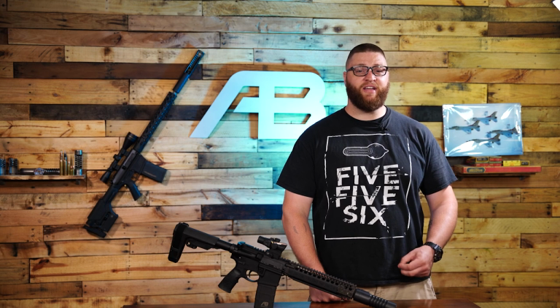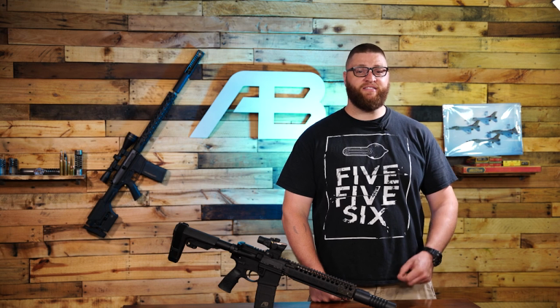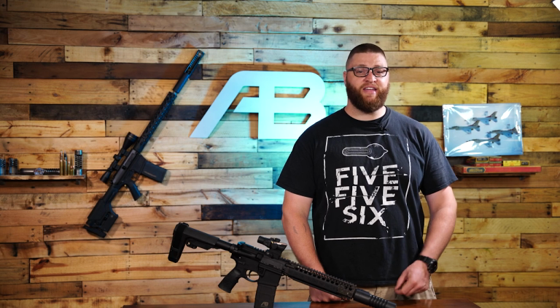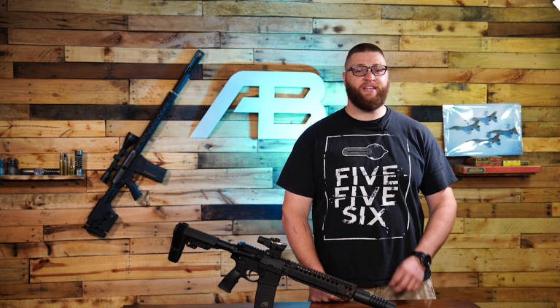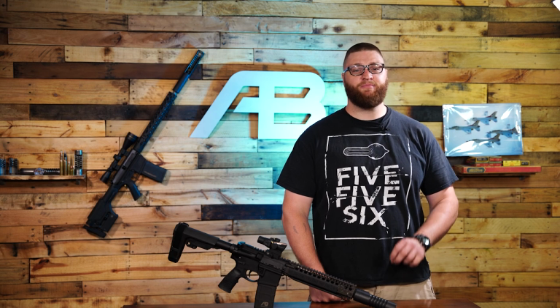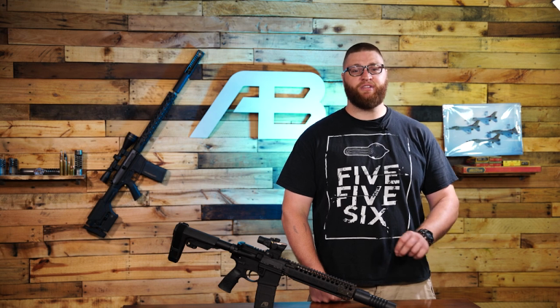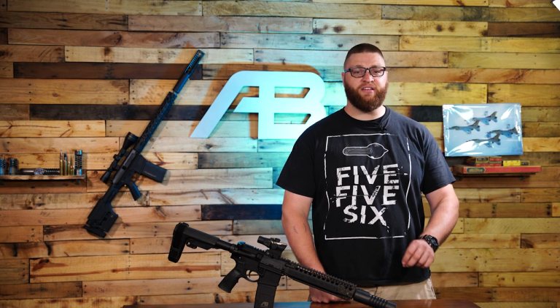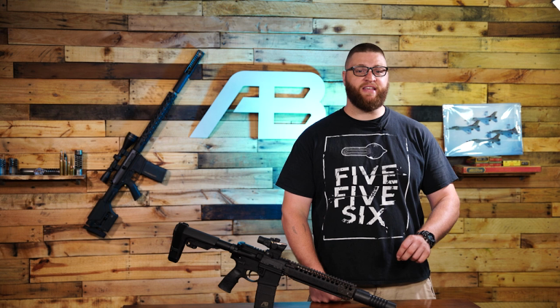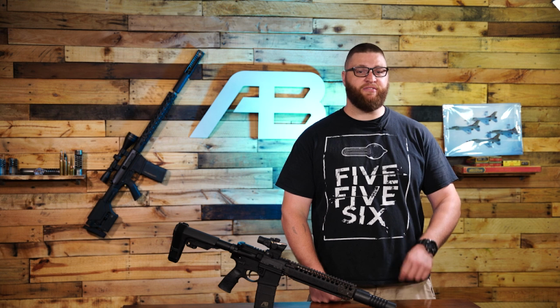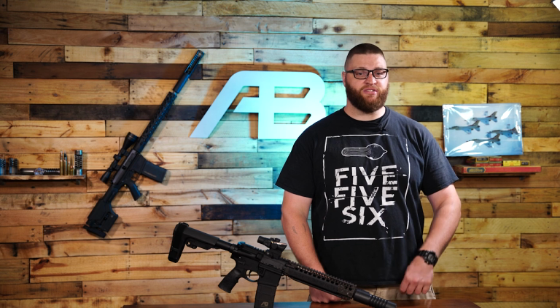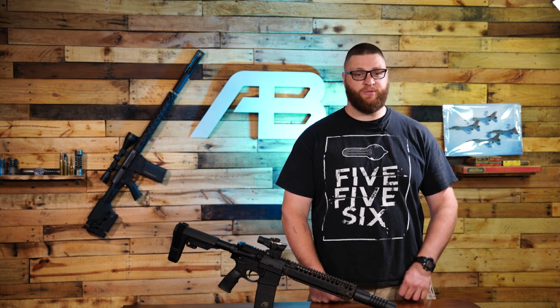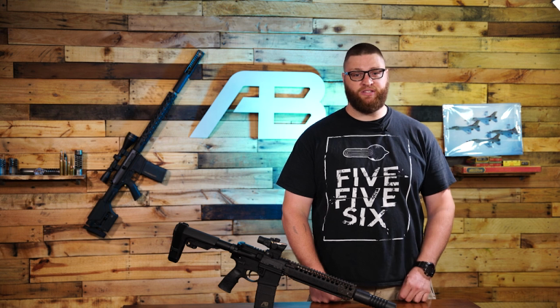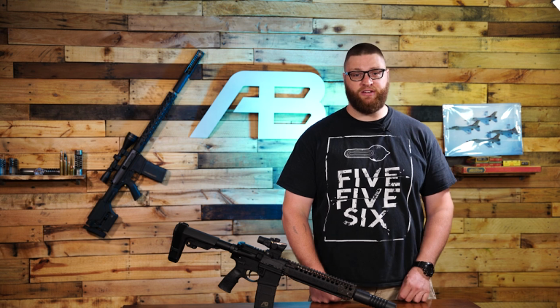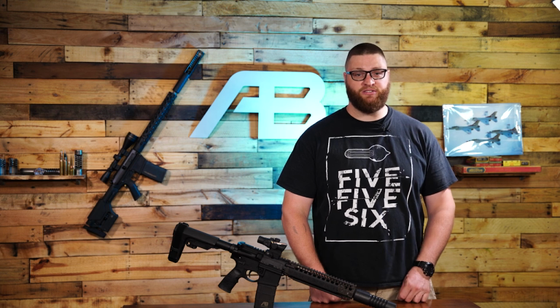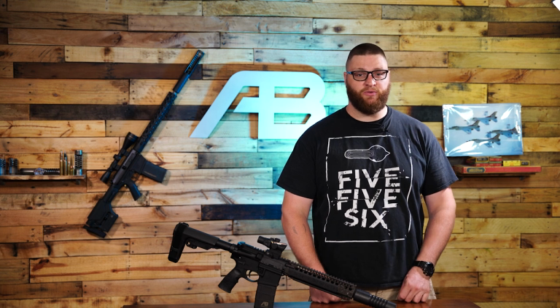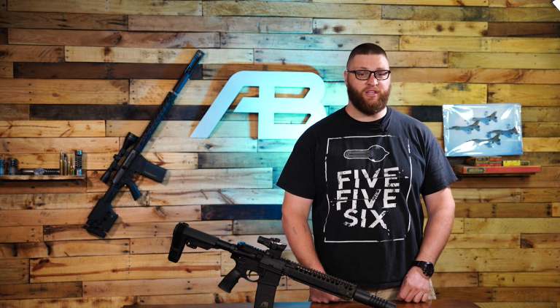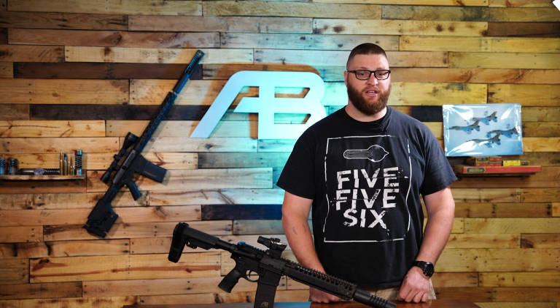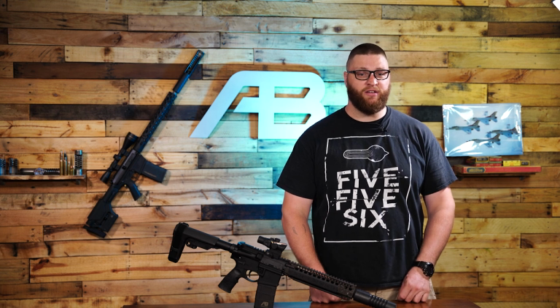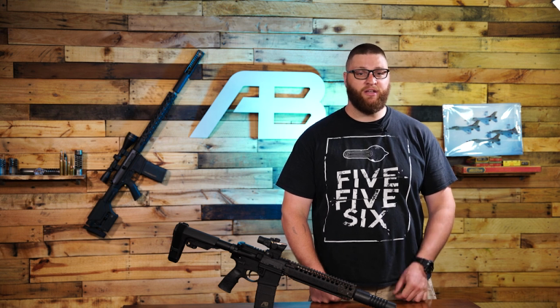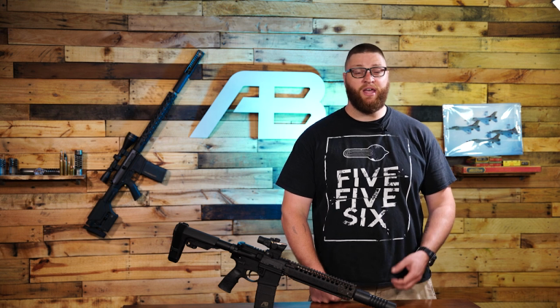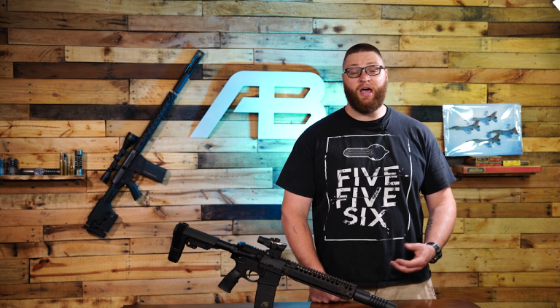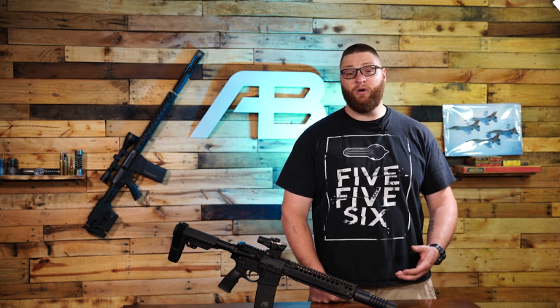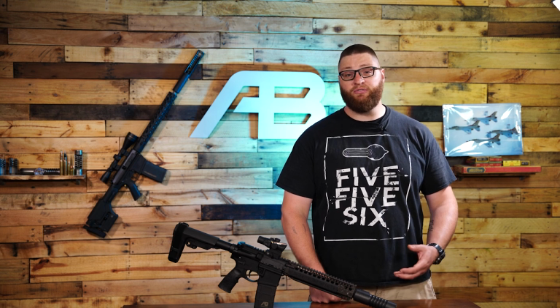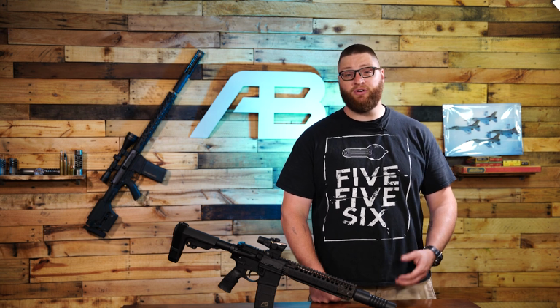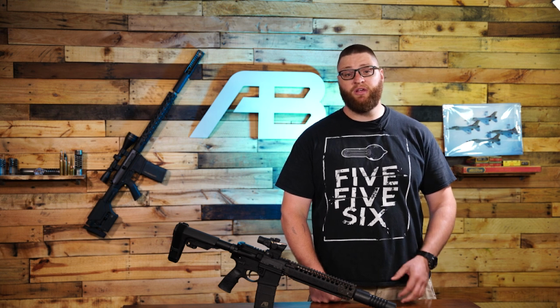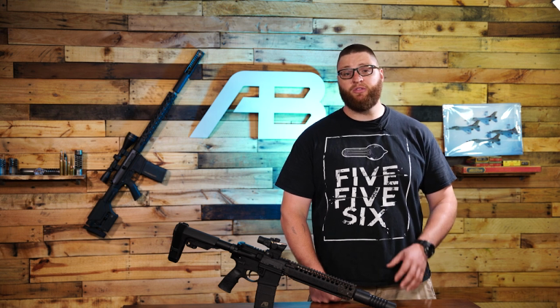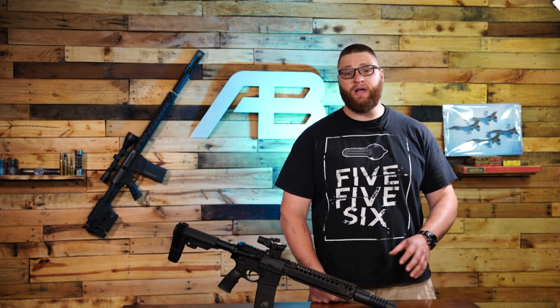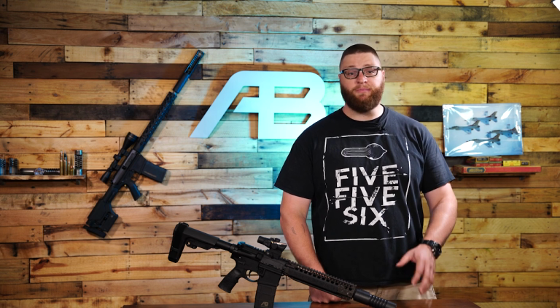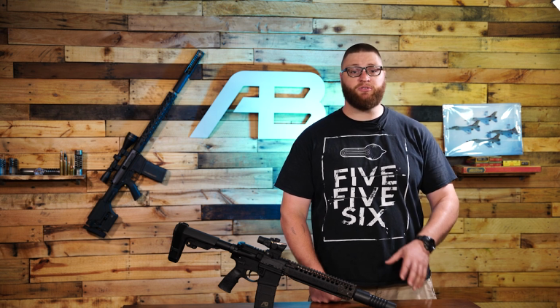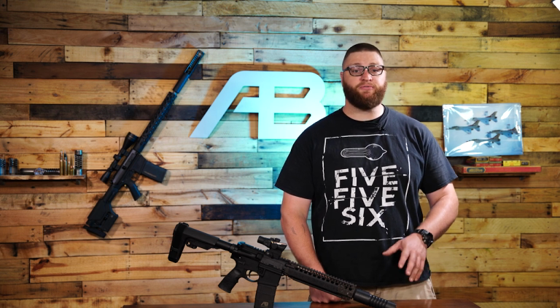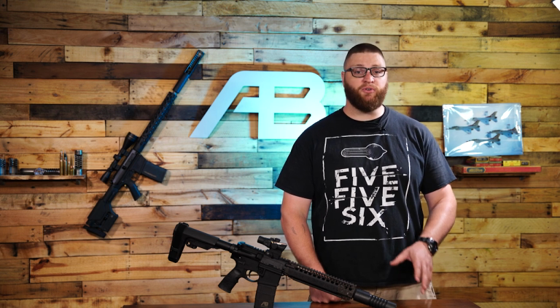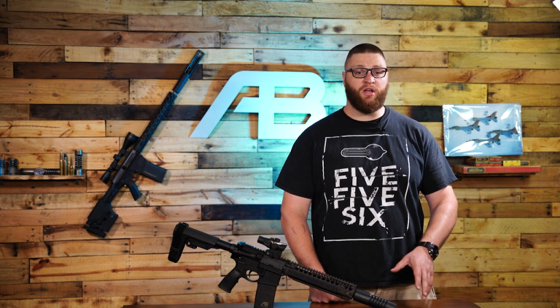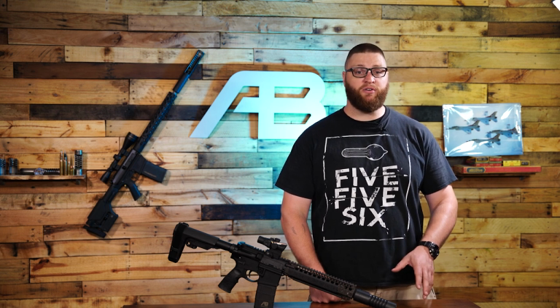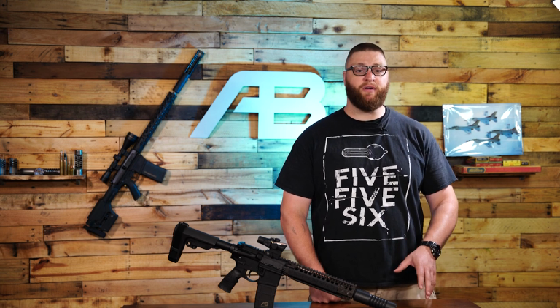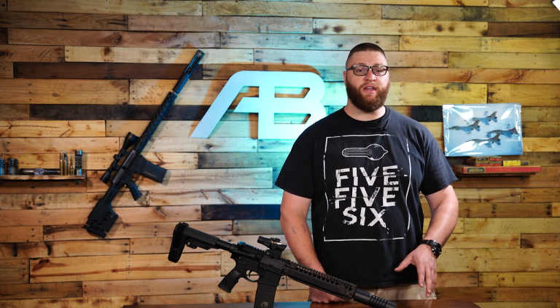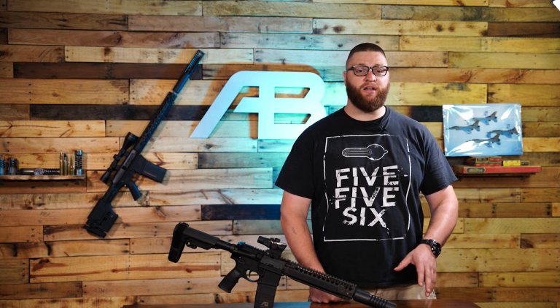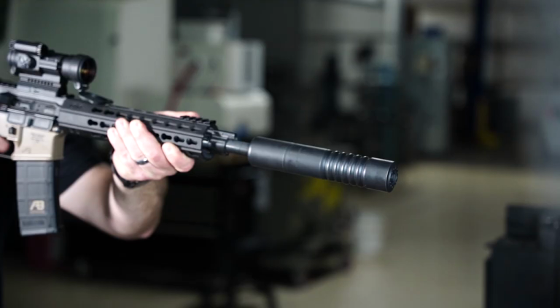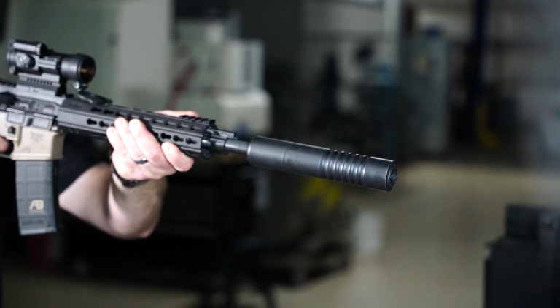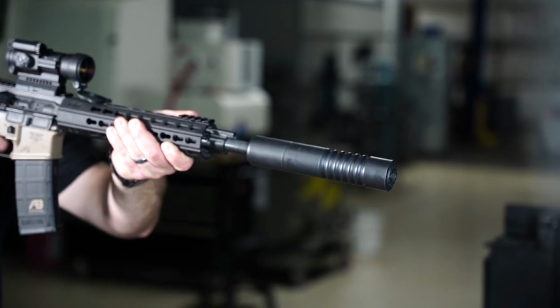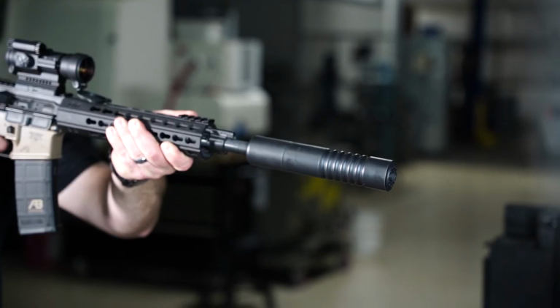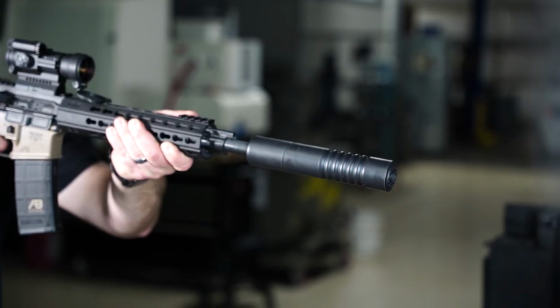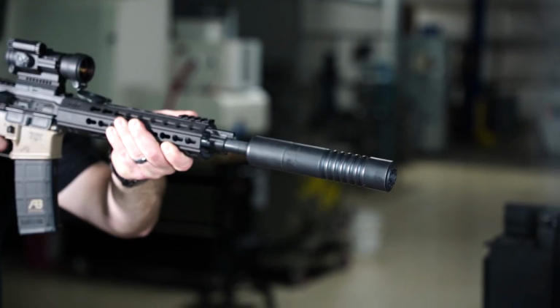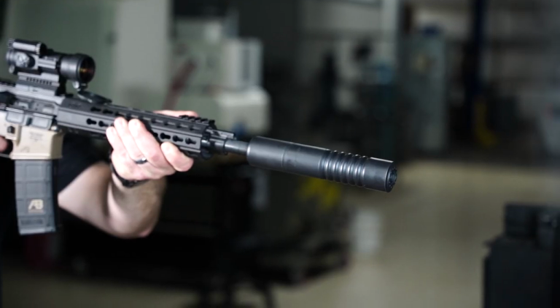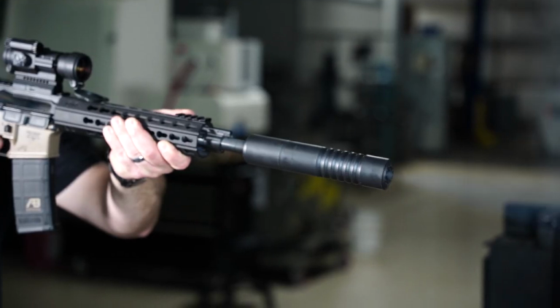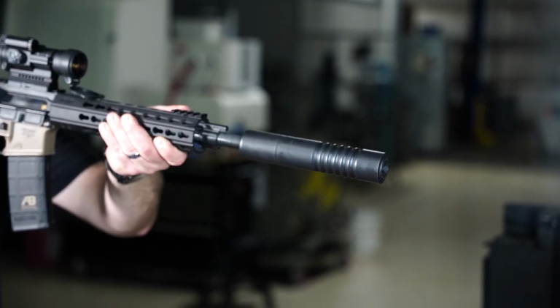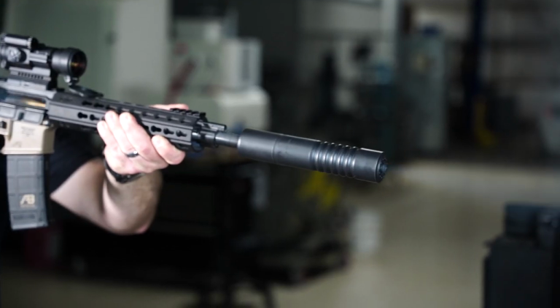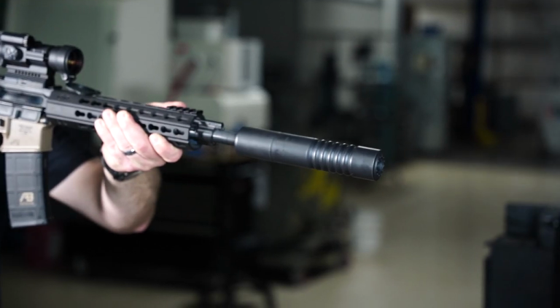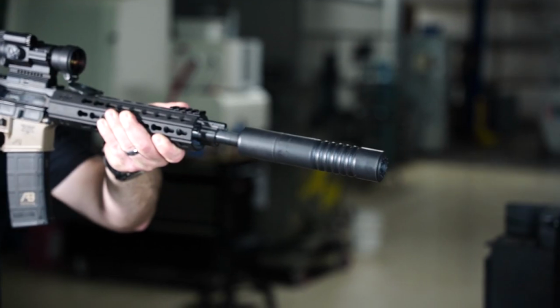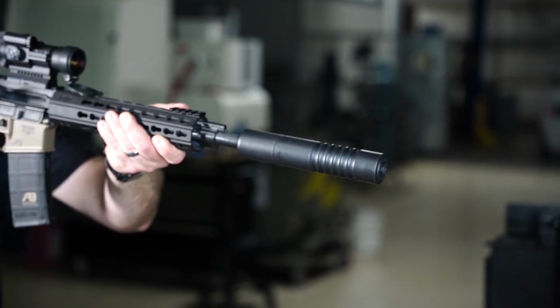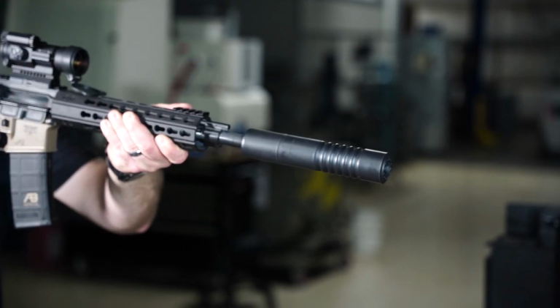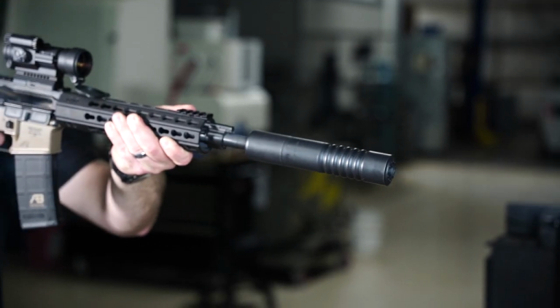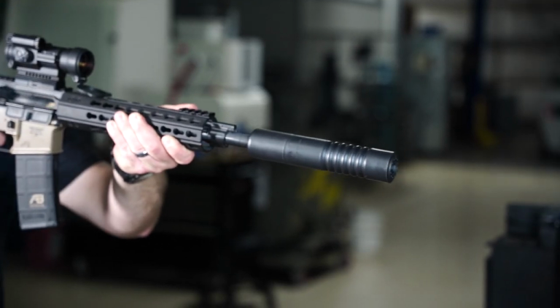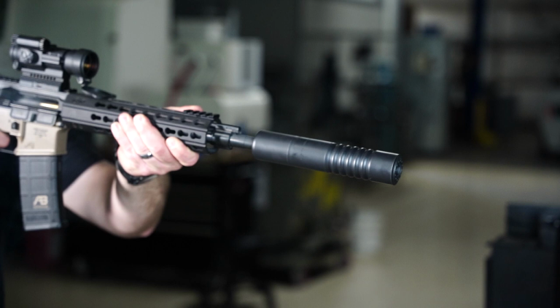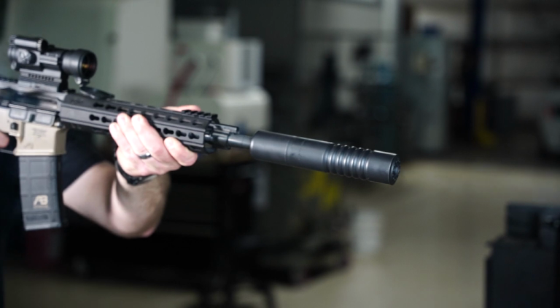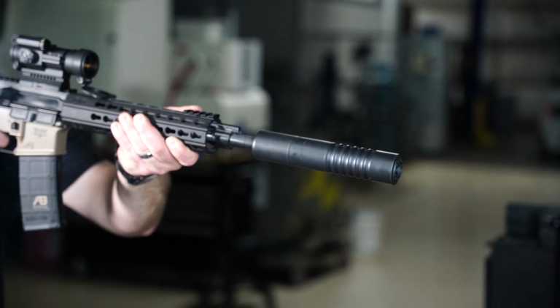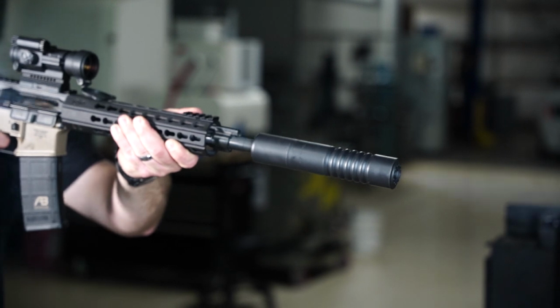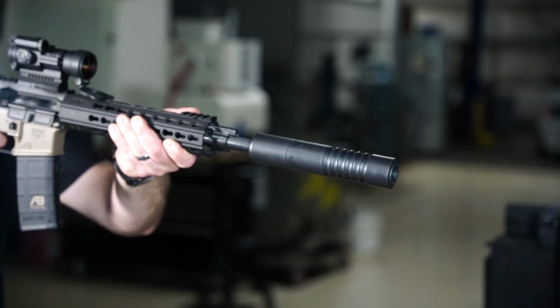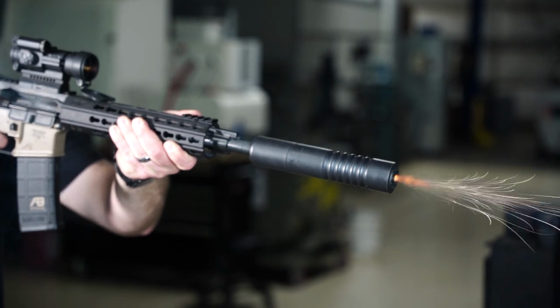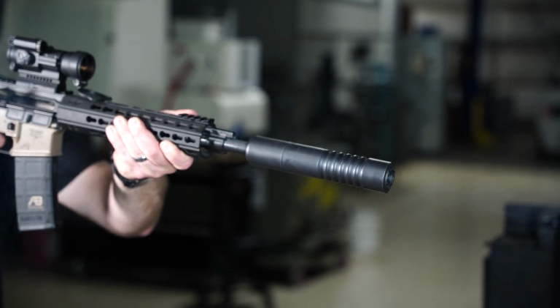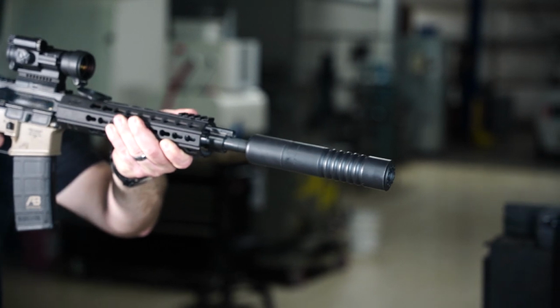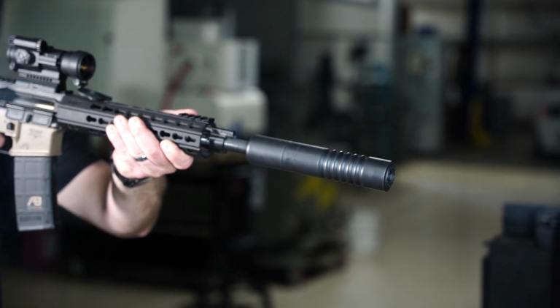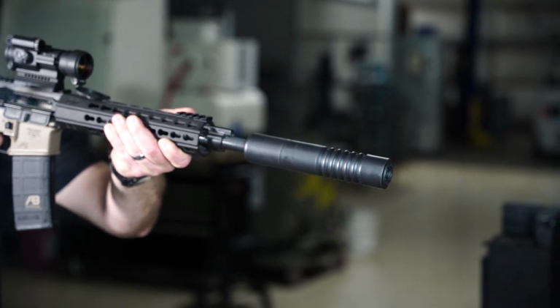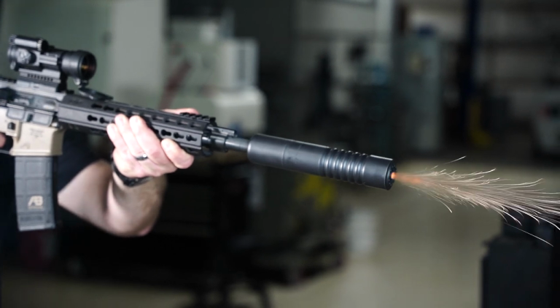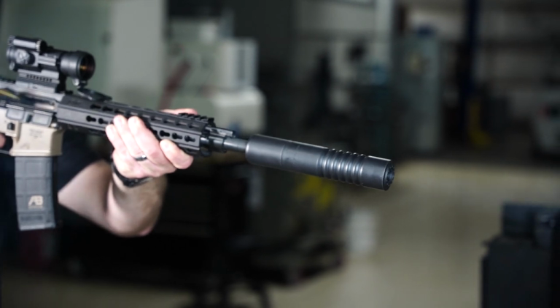Grade 5 titanium does have its limitations with heat. However, the Raptor is full auto rated and with some common sense and responsible use, it's going to outlast your gun.